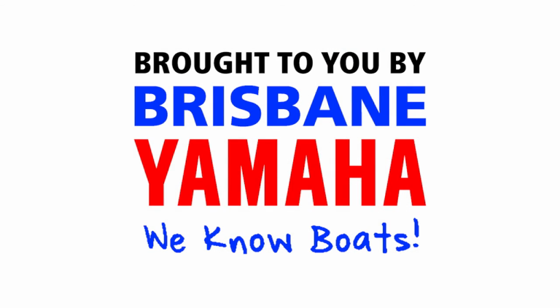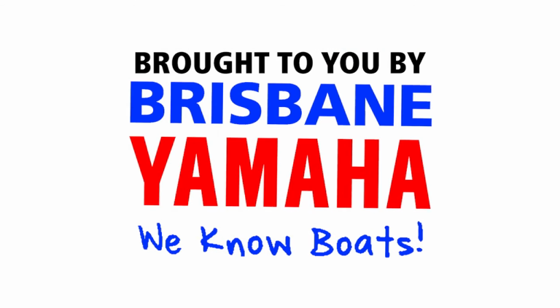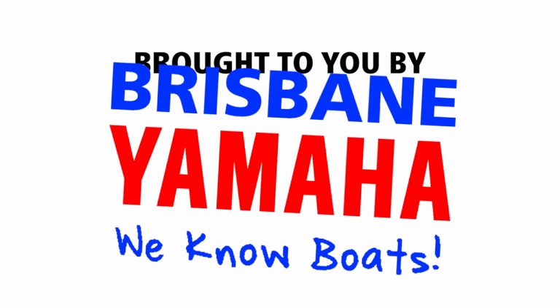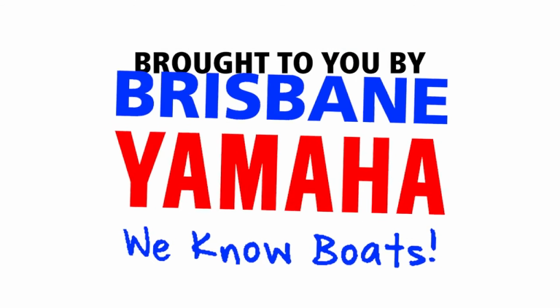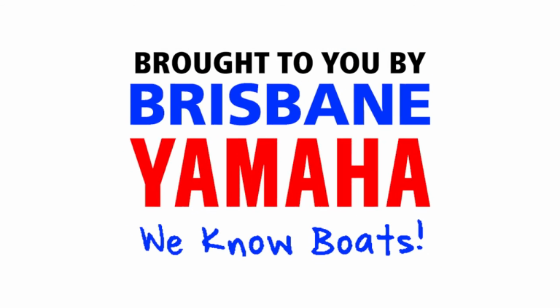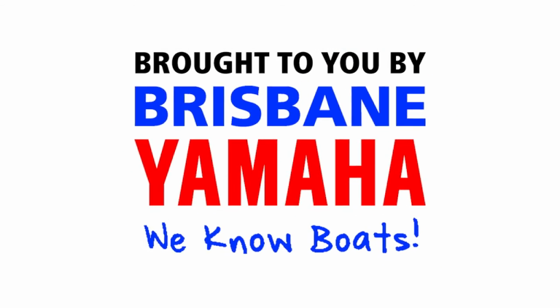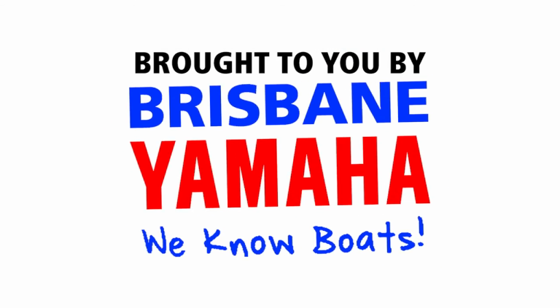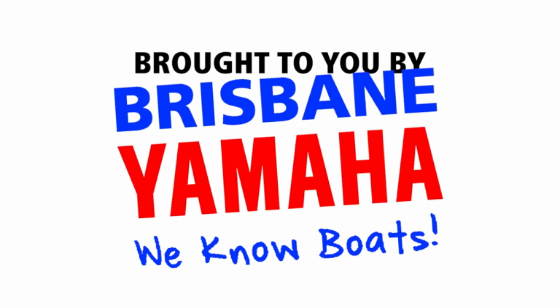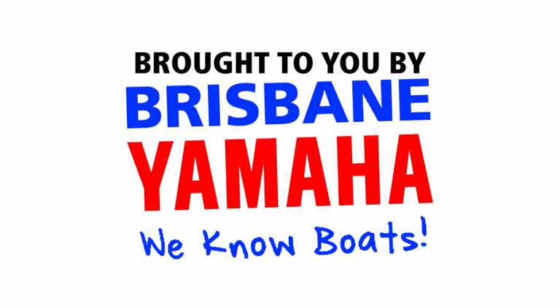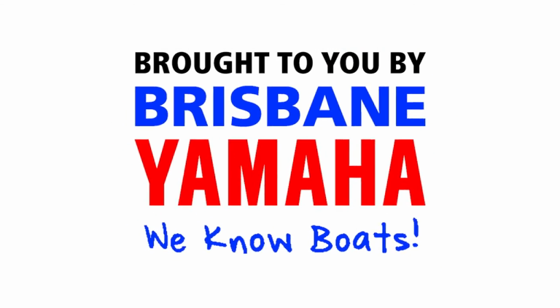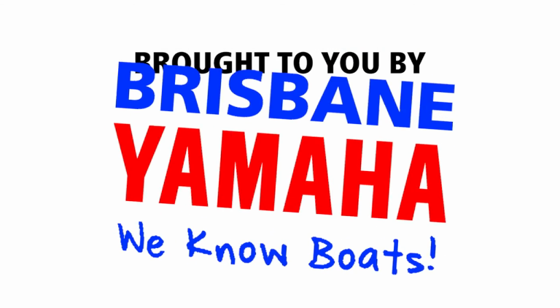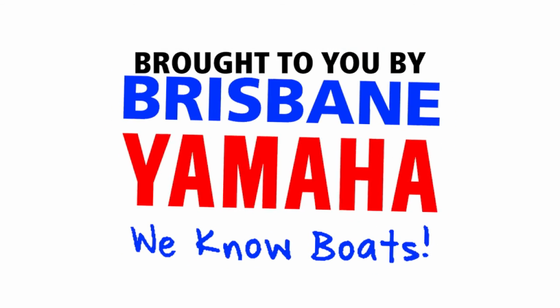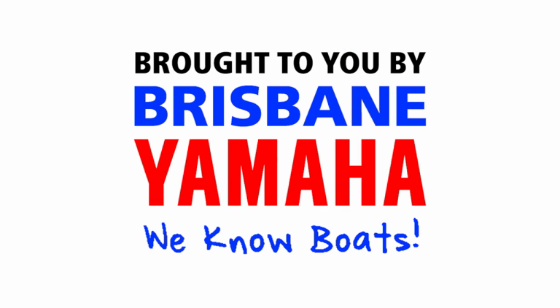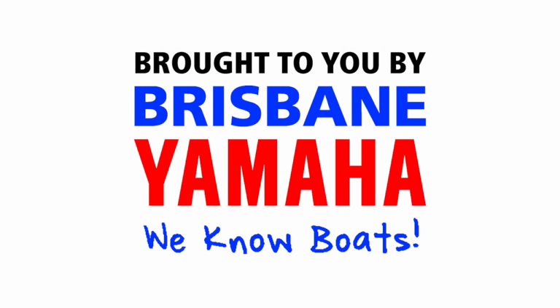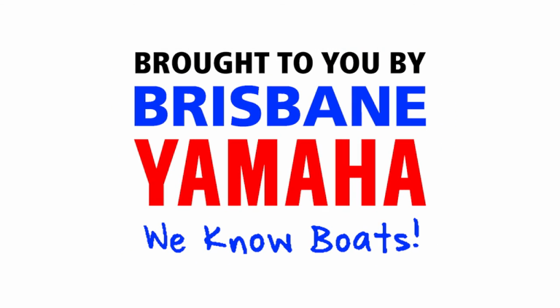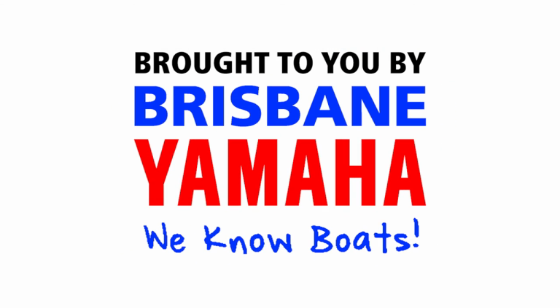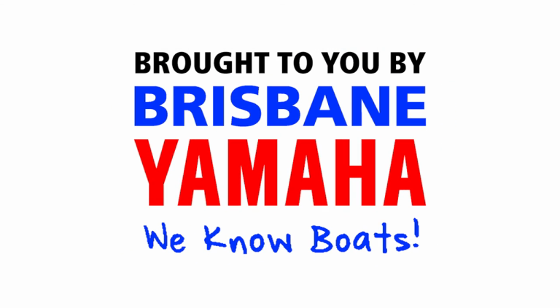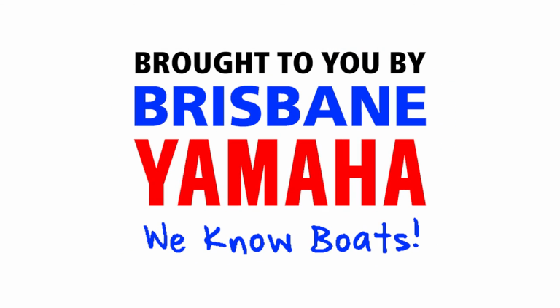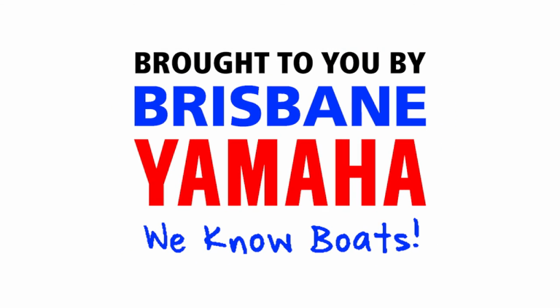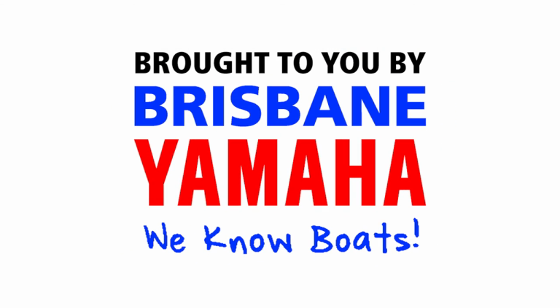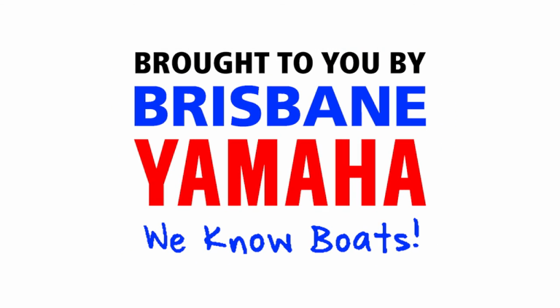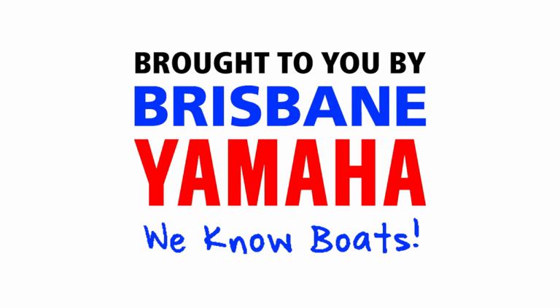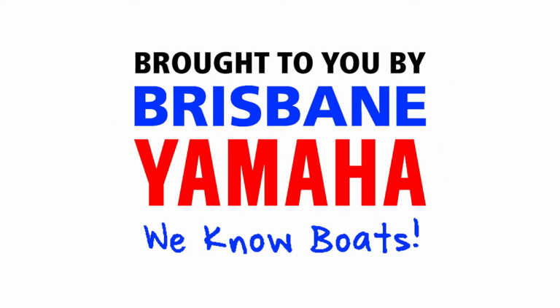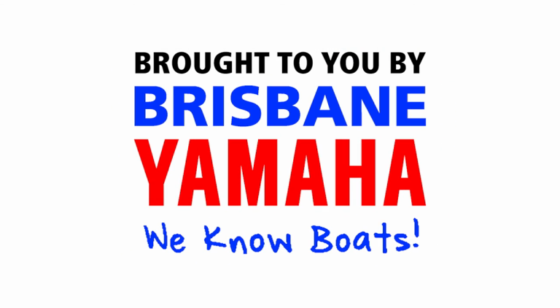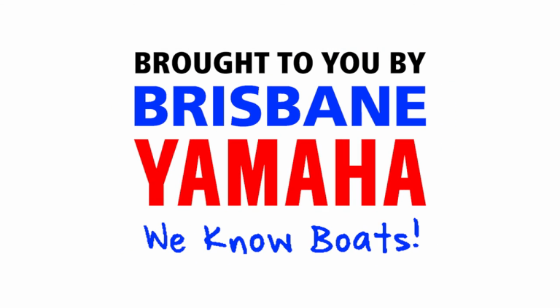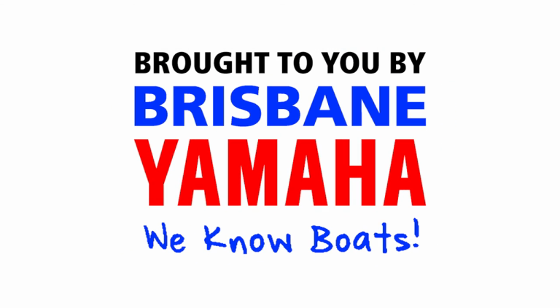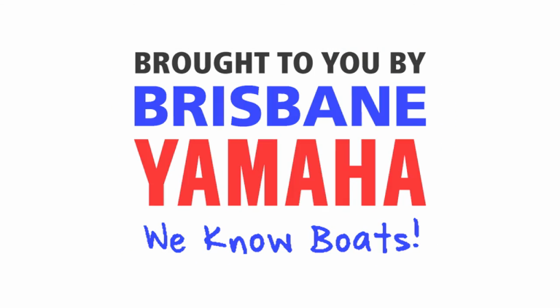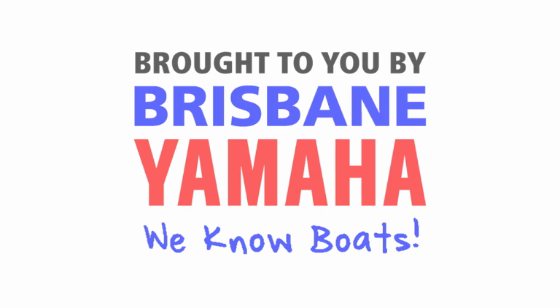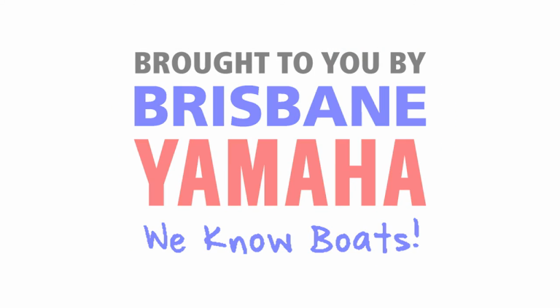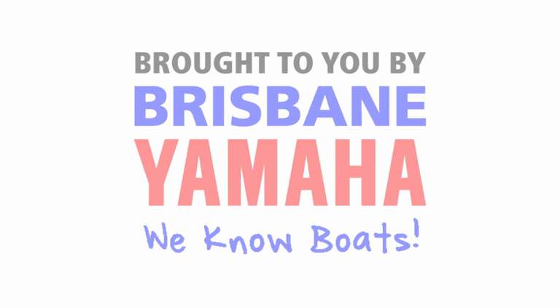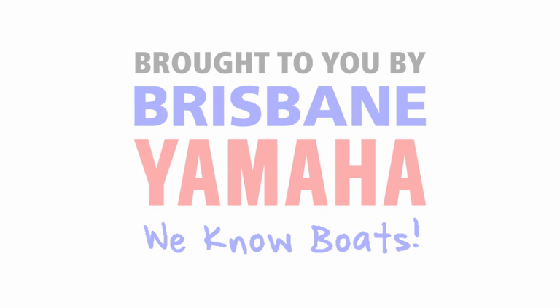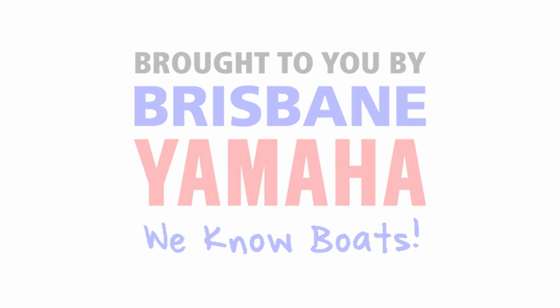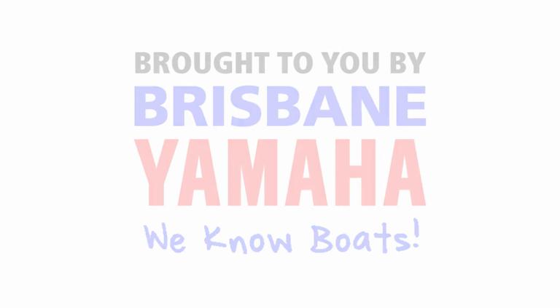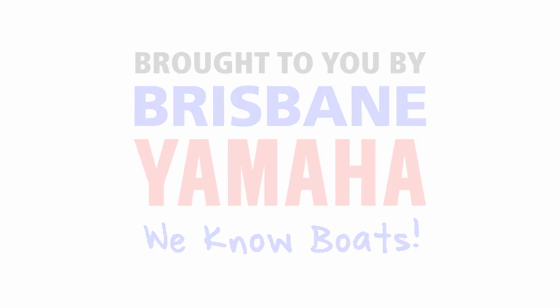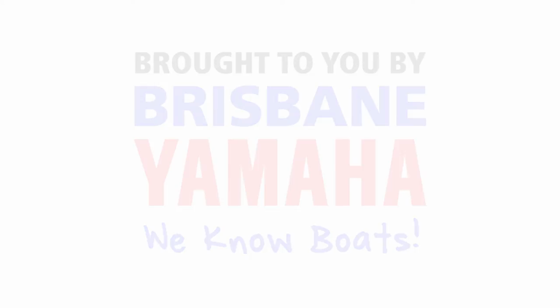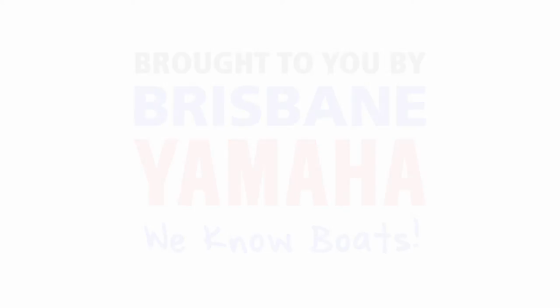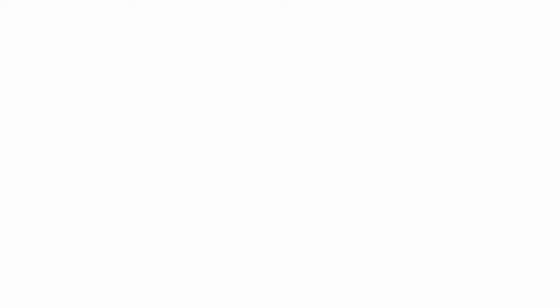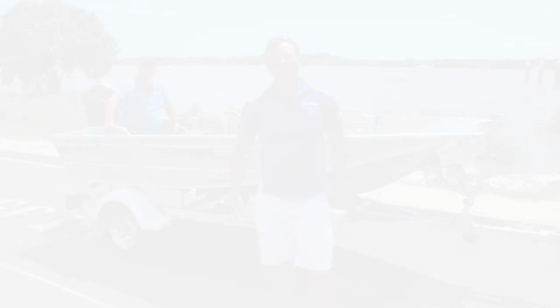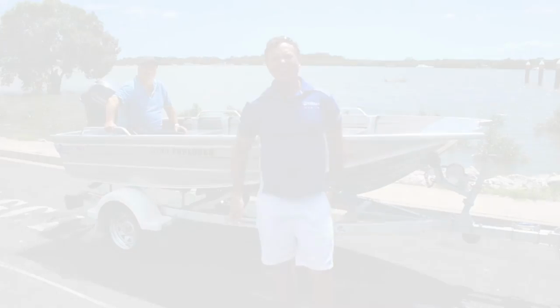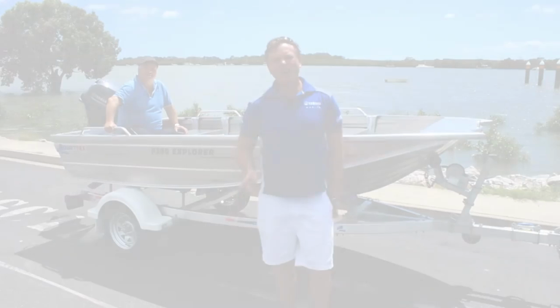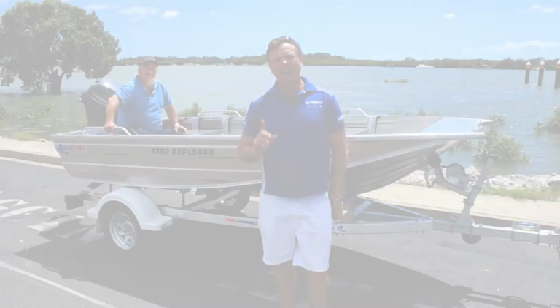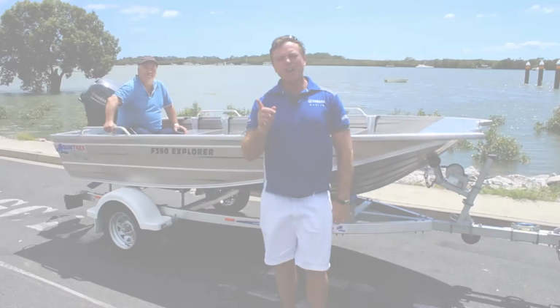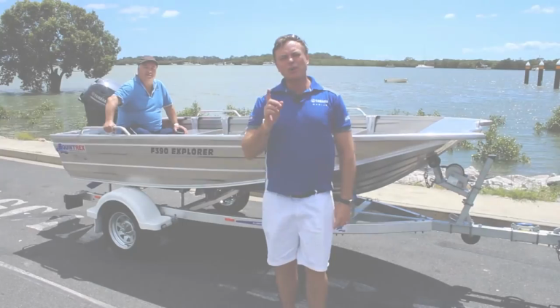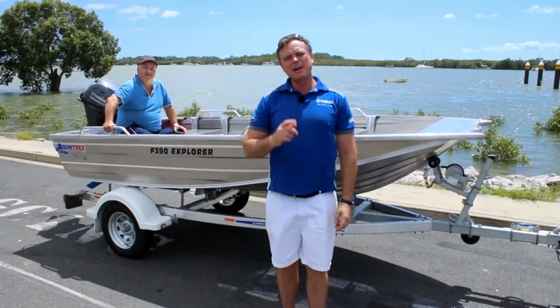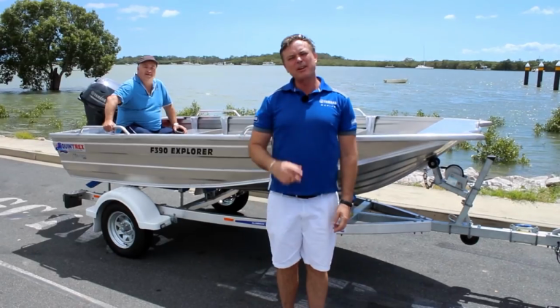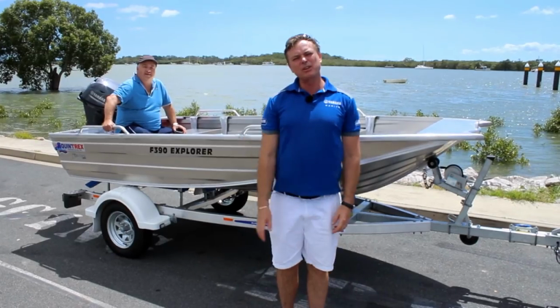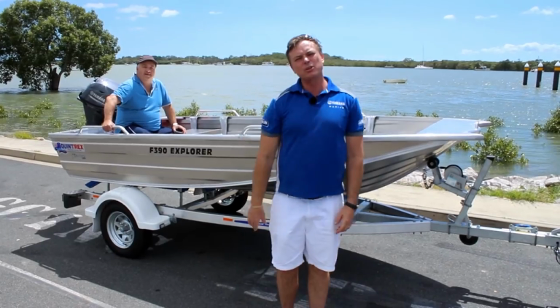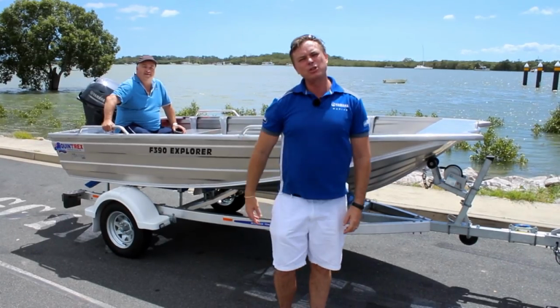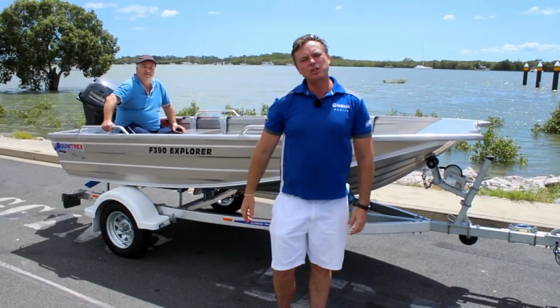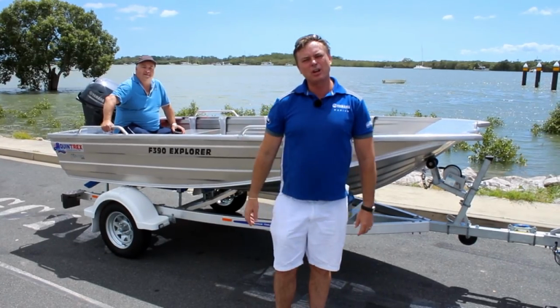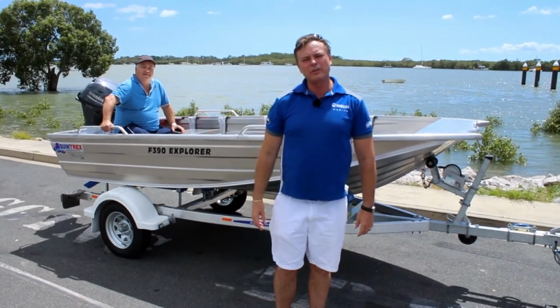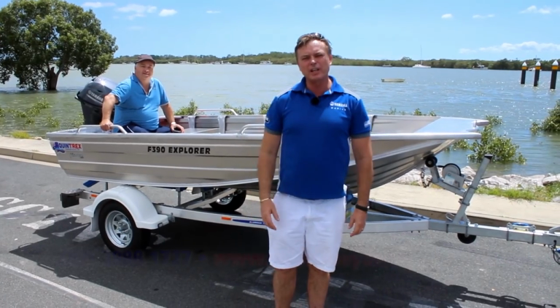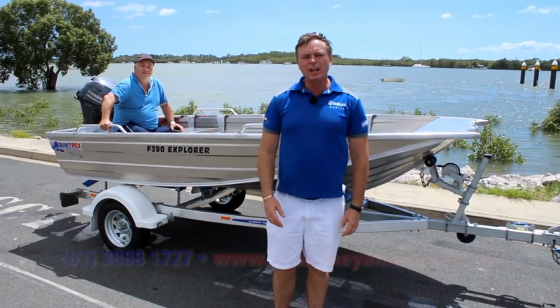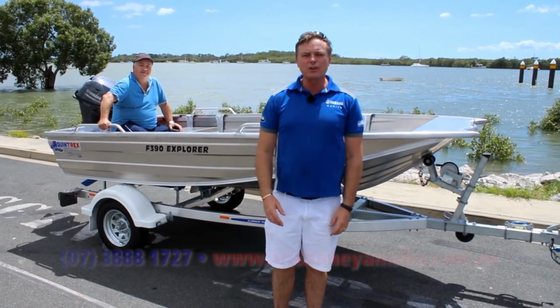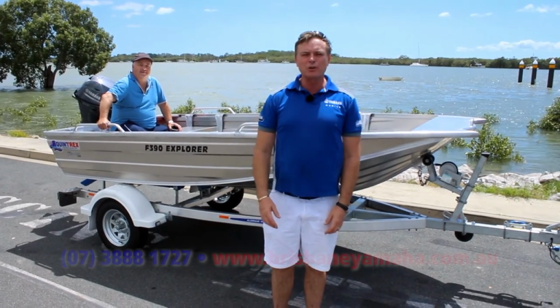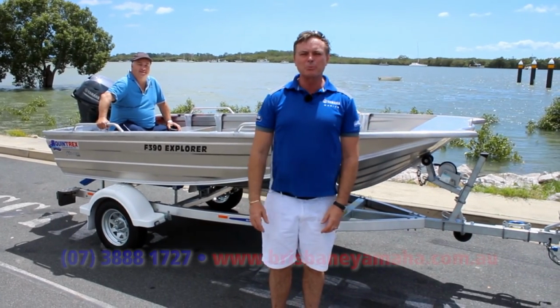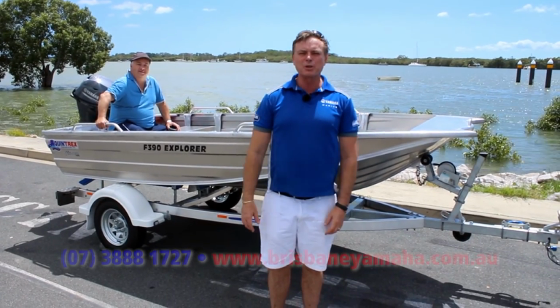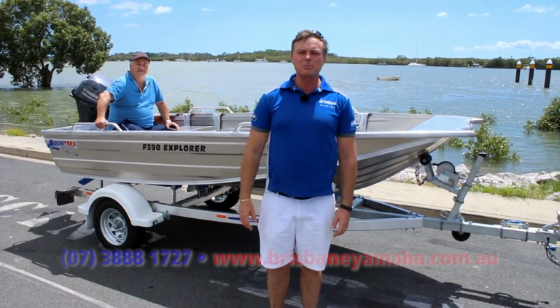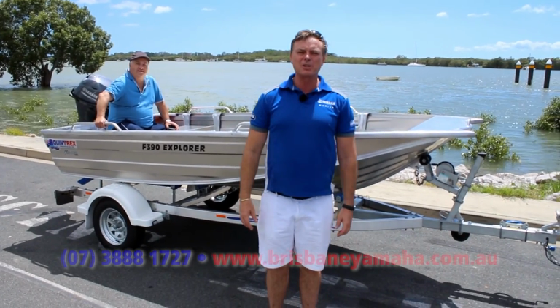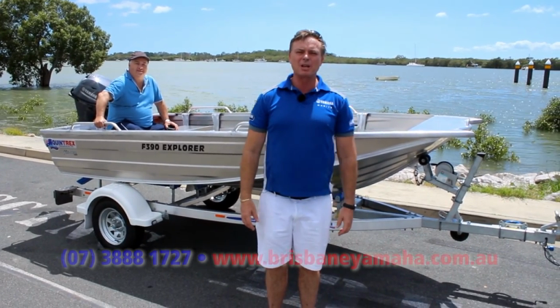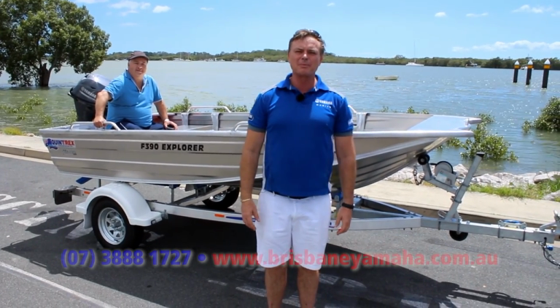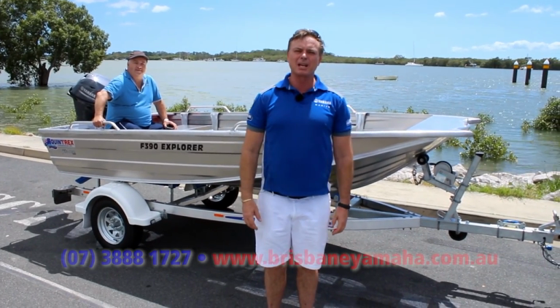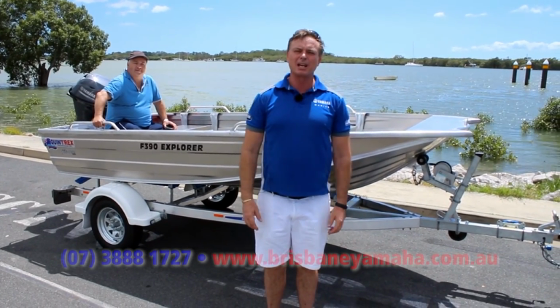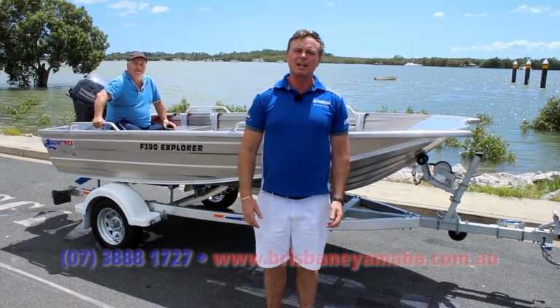Boats, boats, boats. Brisbane Yamaha knows boats. Hi, I'm Aaron Goodchild, the owner of Brisbane Yamaha.